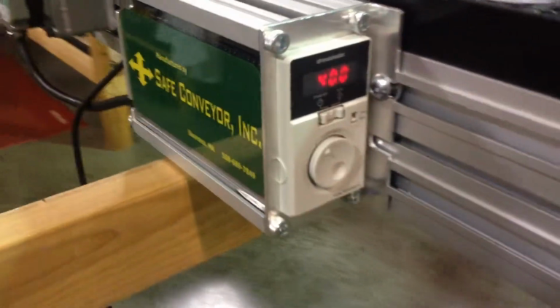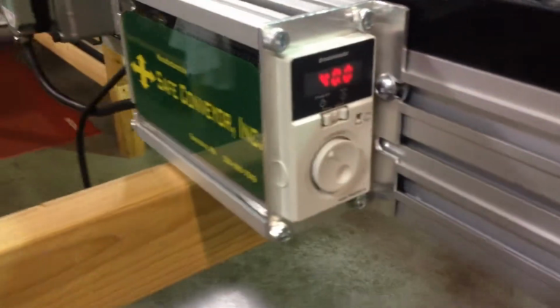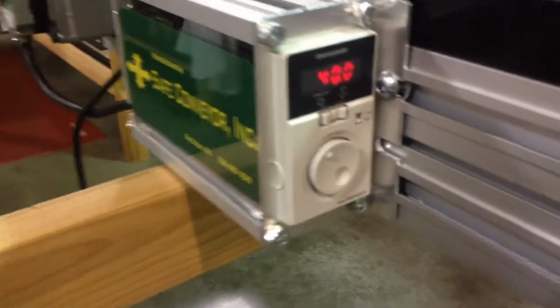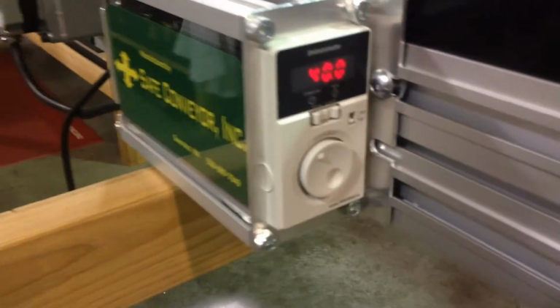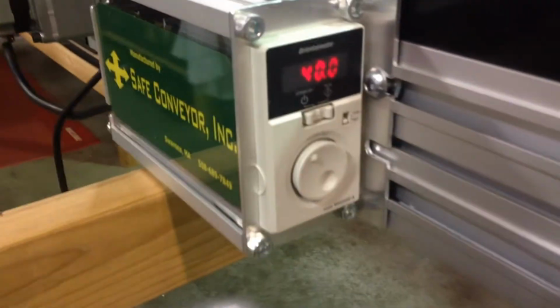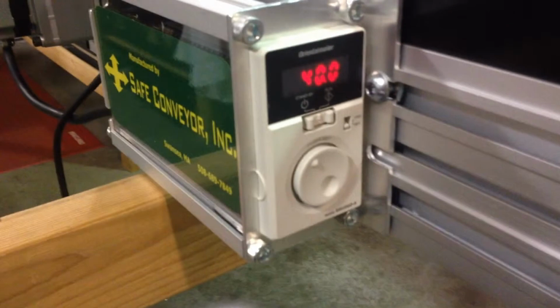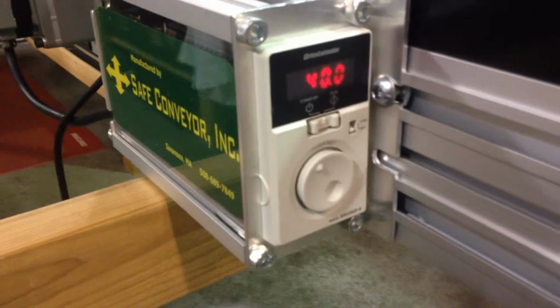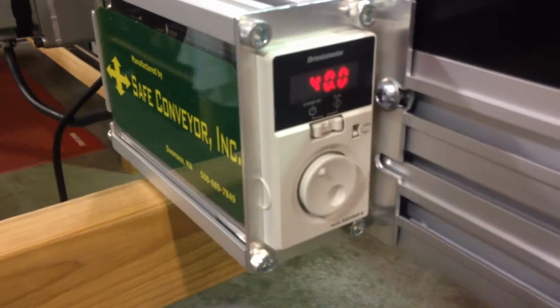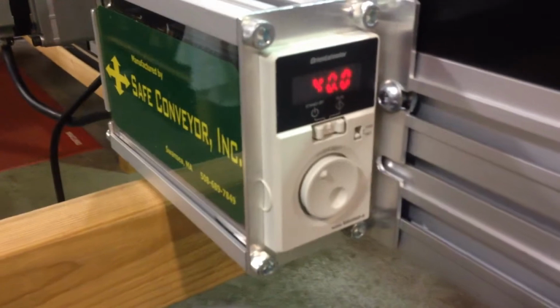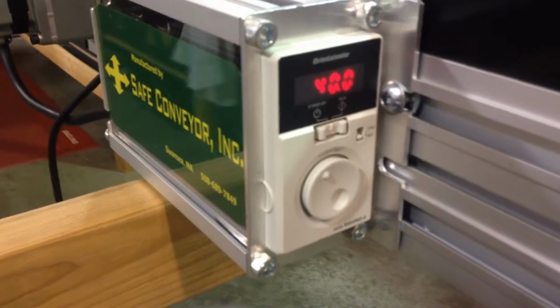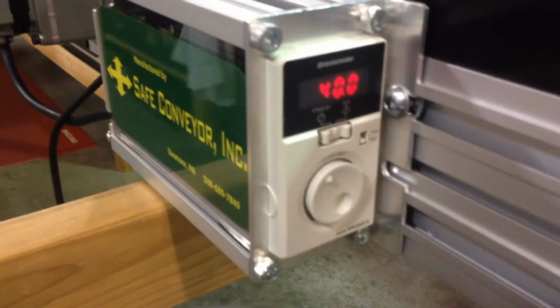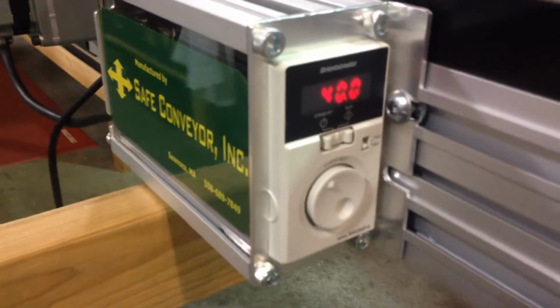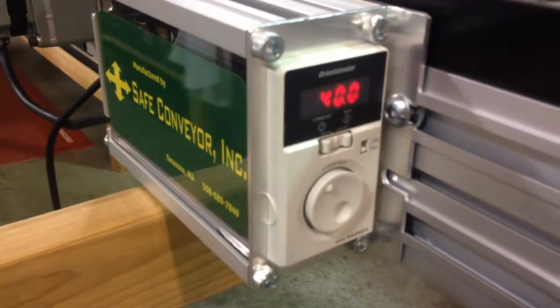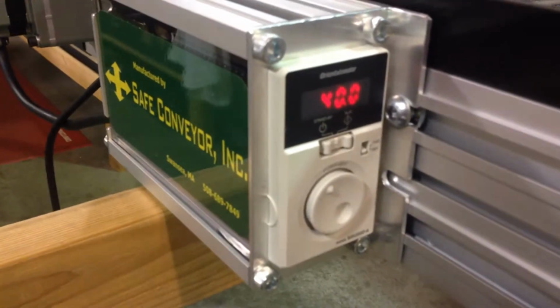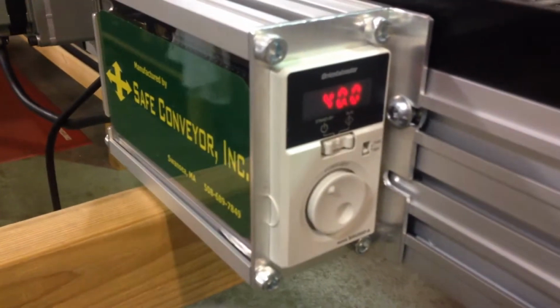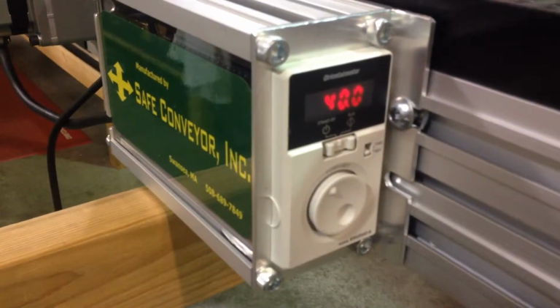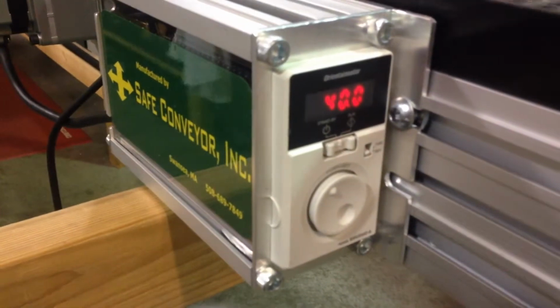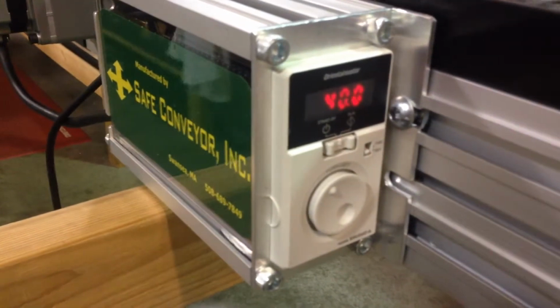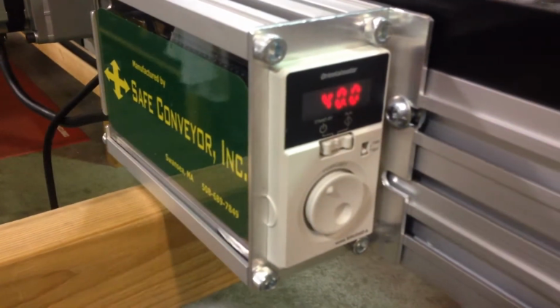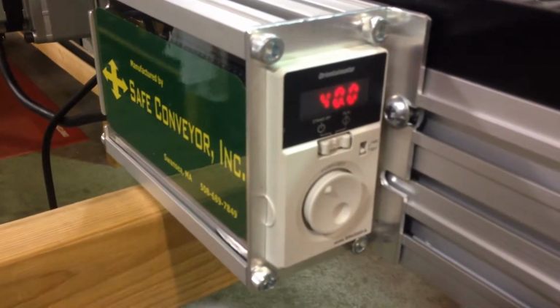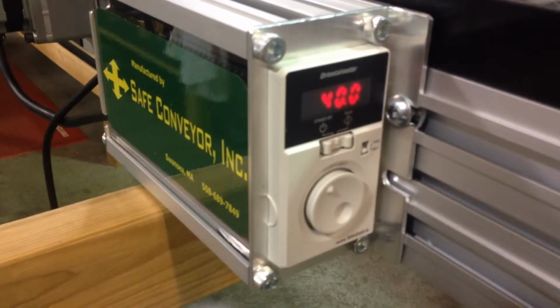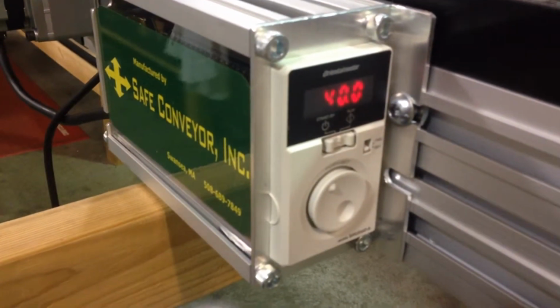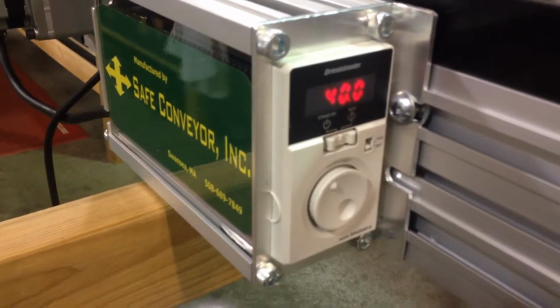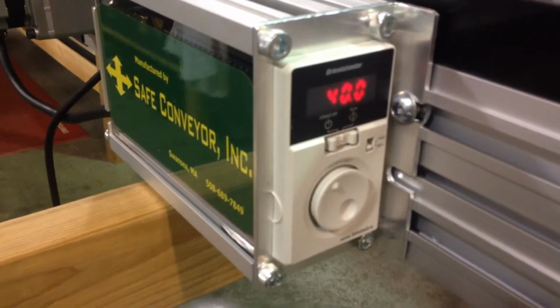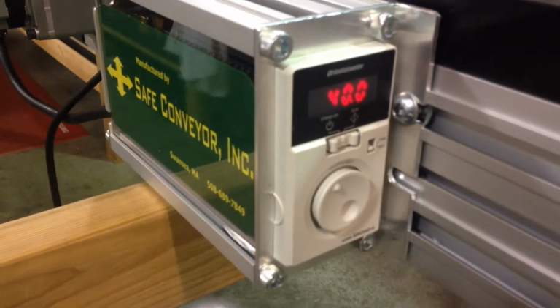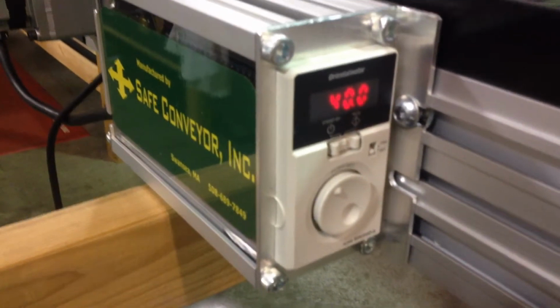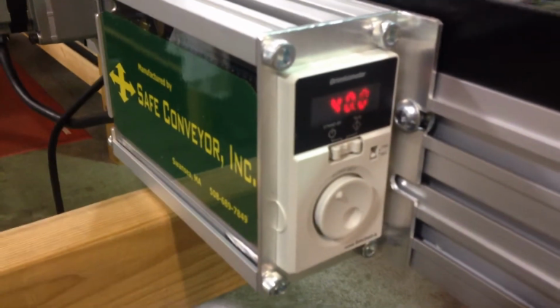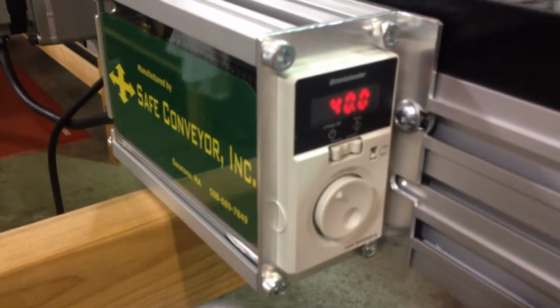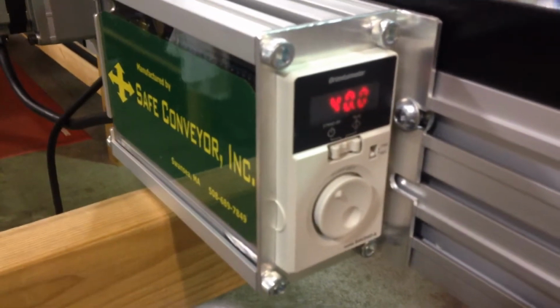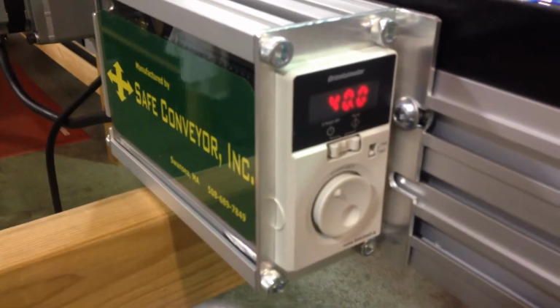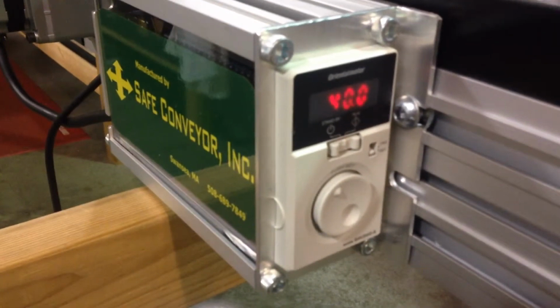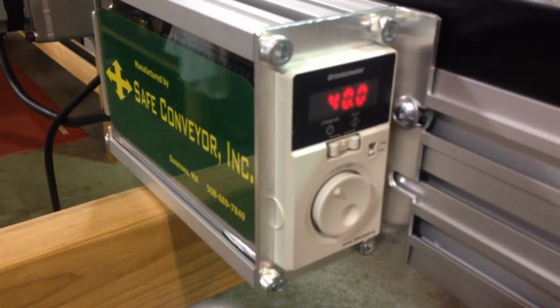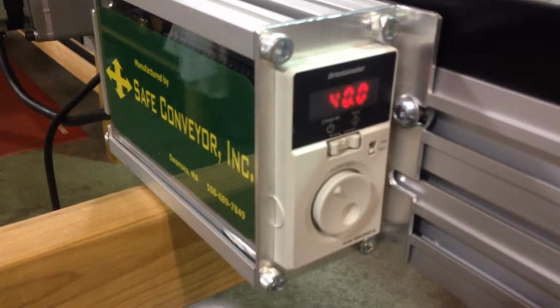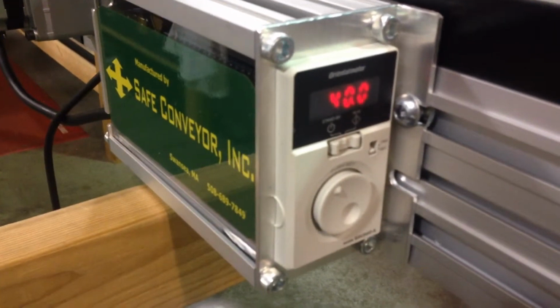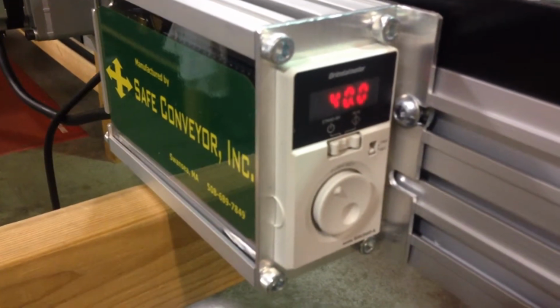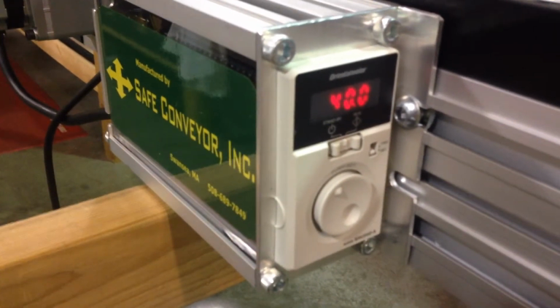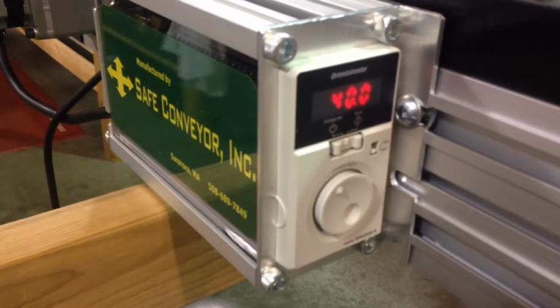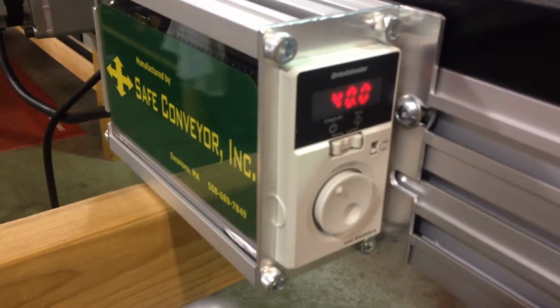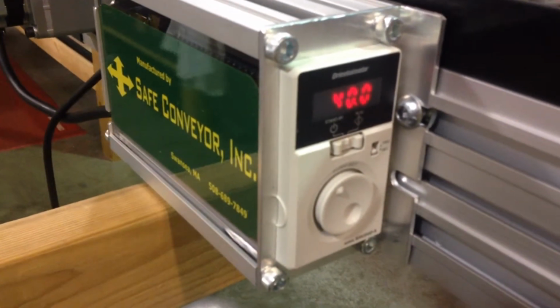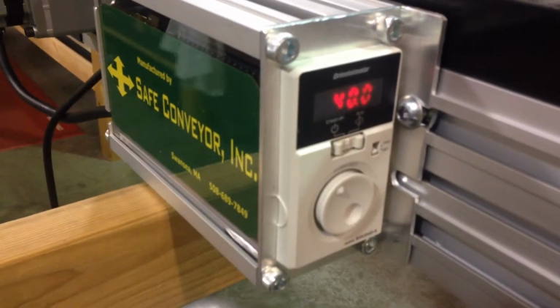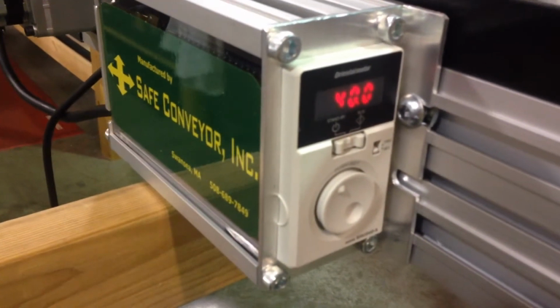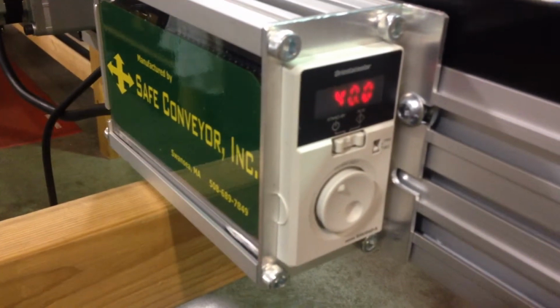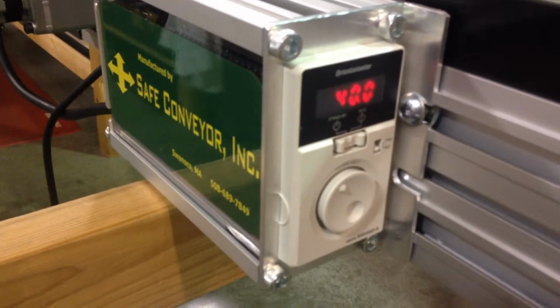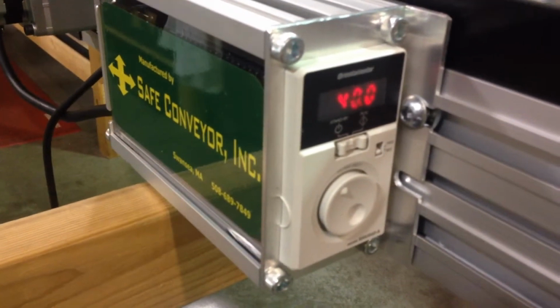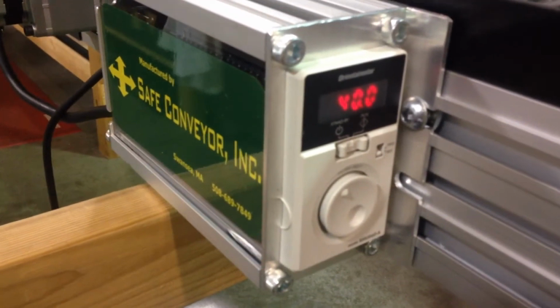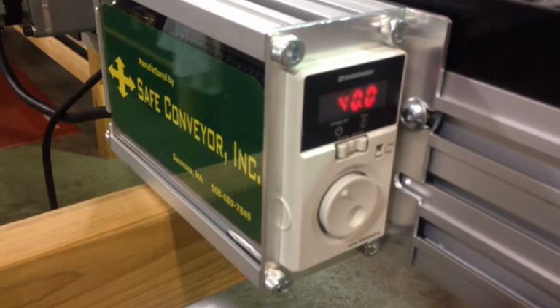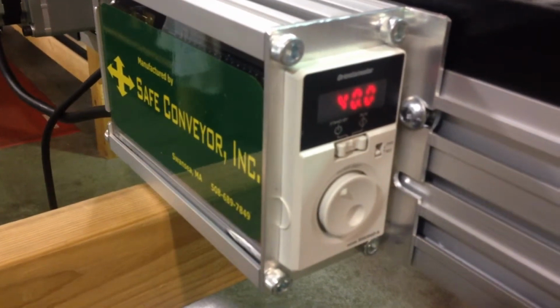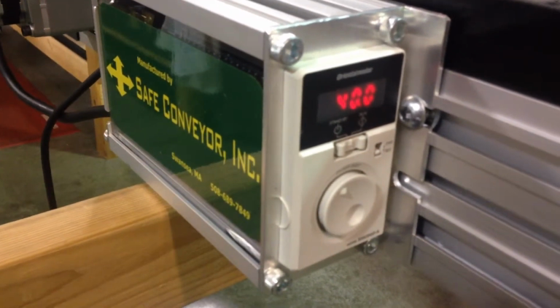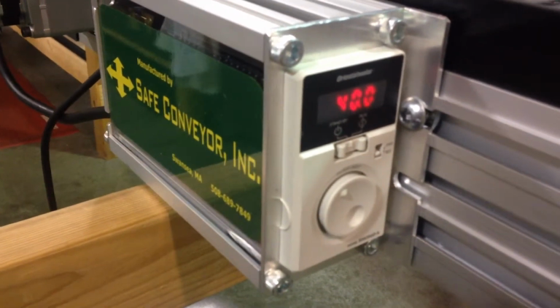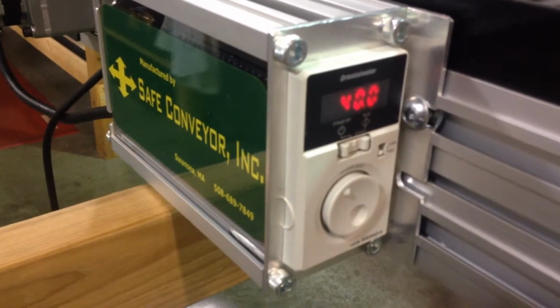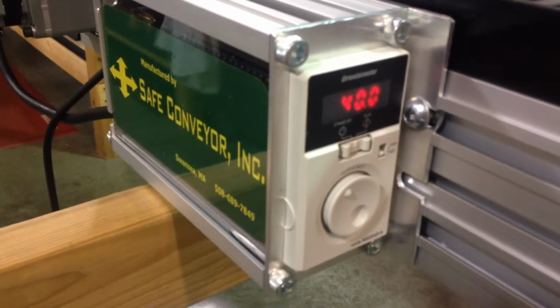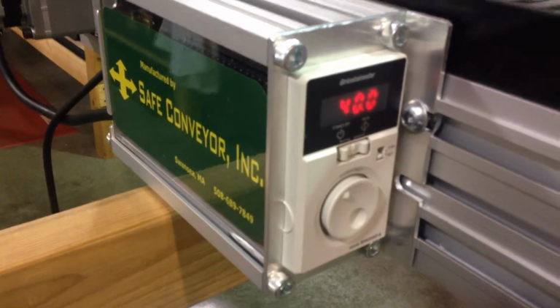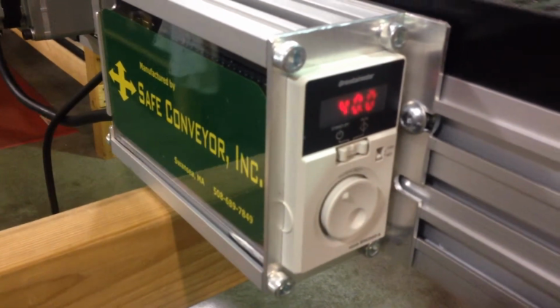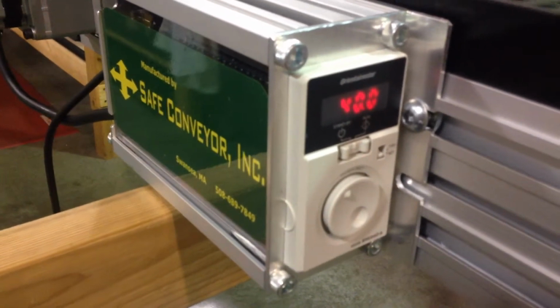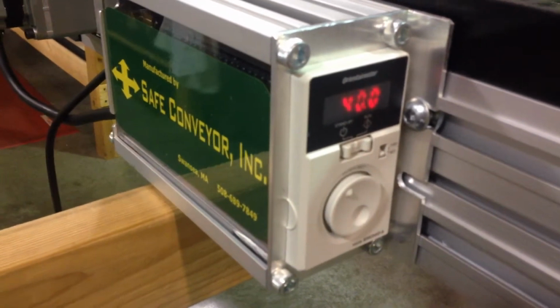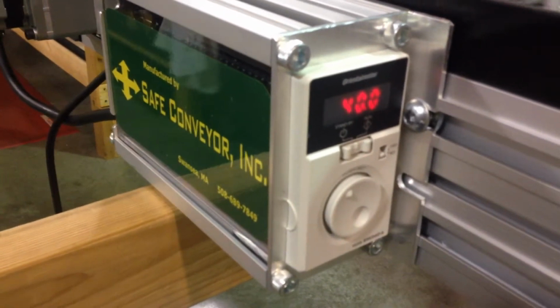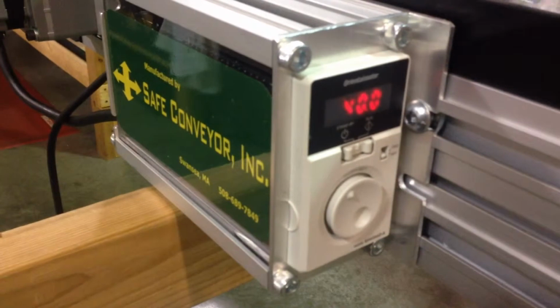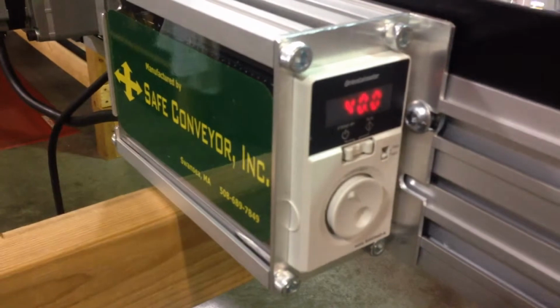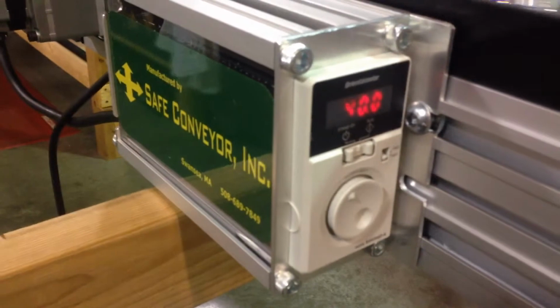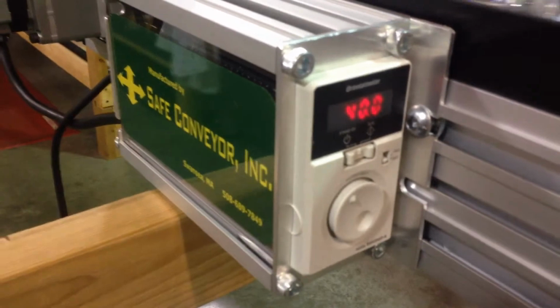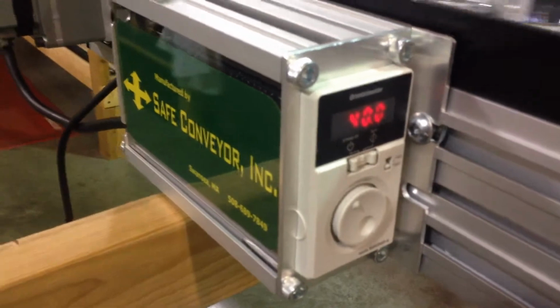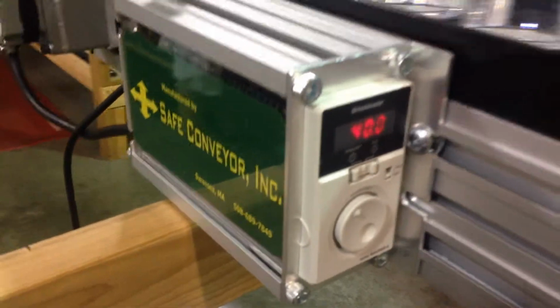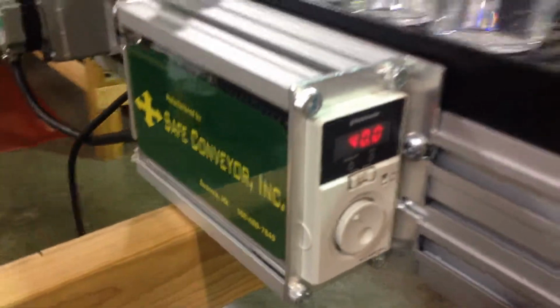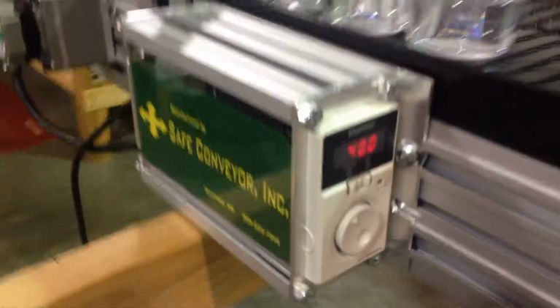This one happens to be going at 40 feet per minute, but you can turn that speed dial and go up to 80 feet per minute.